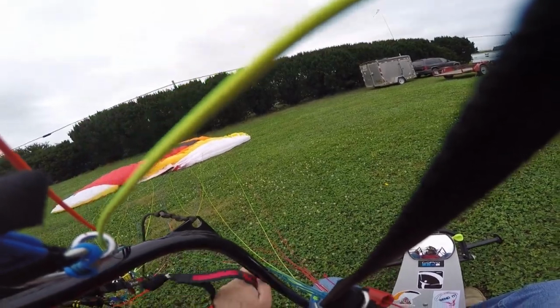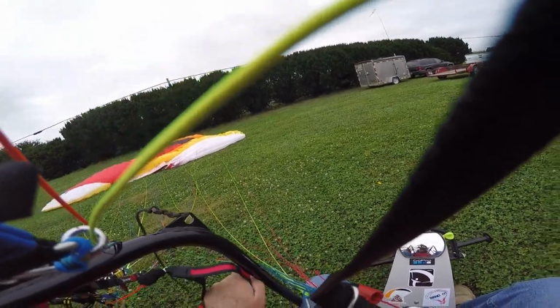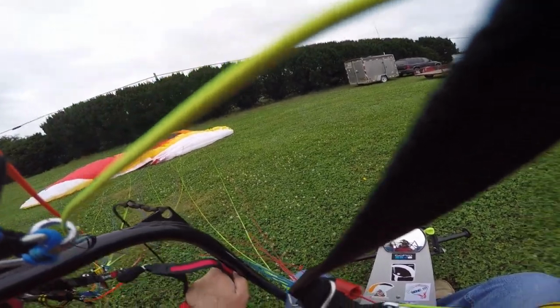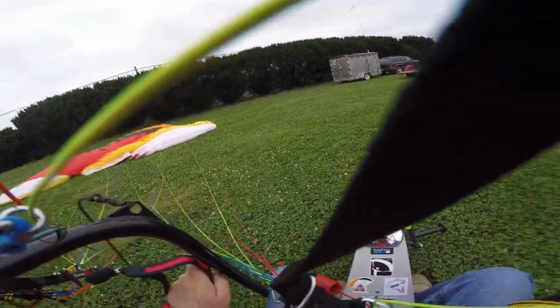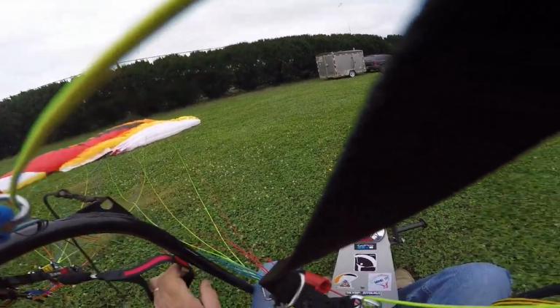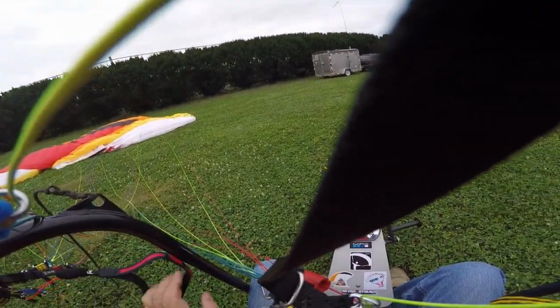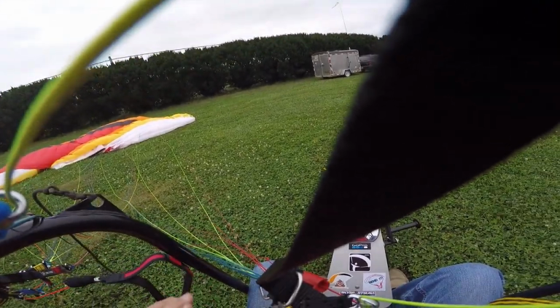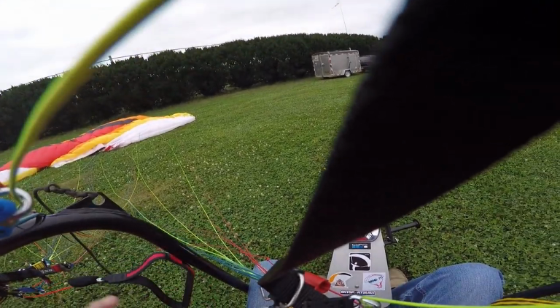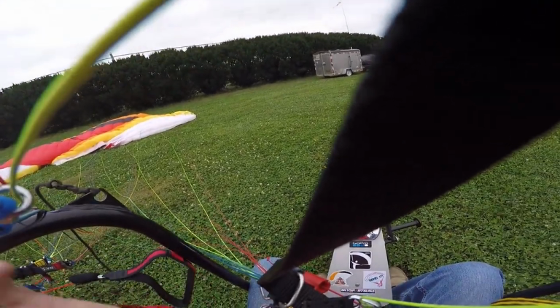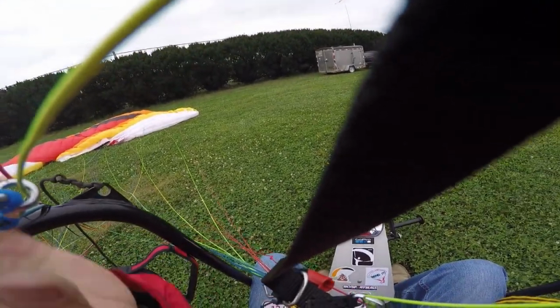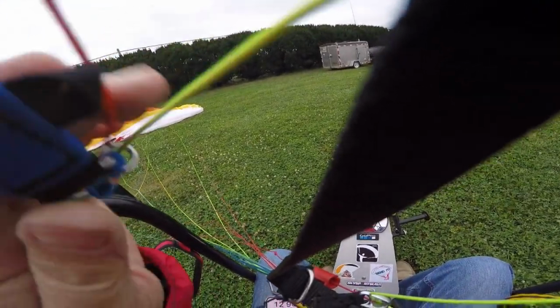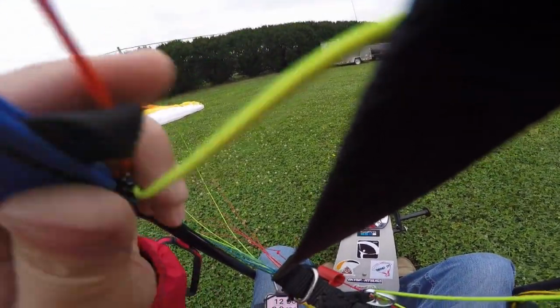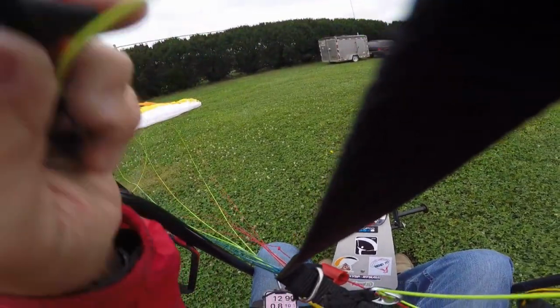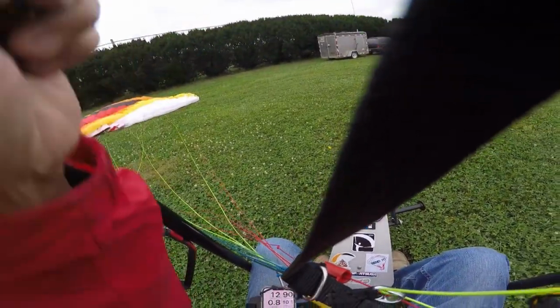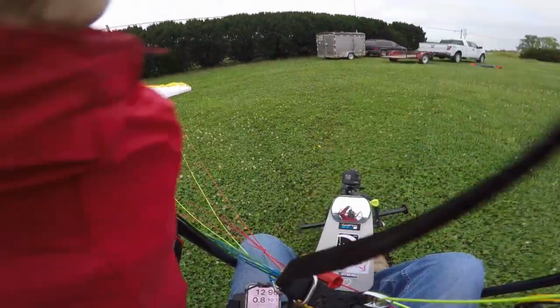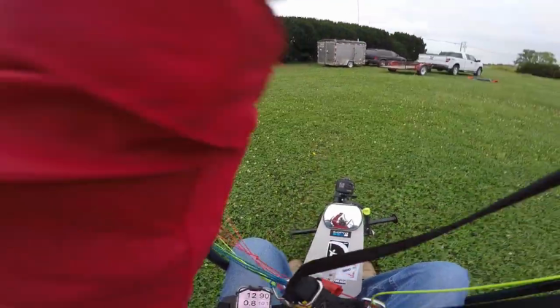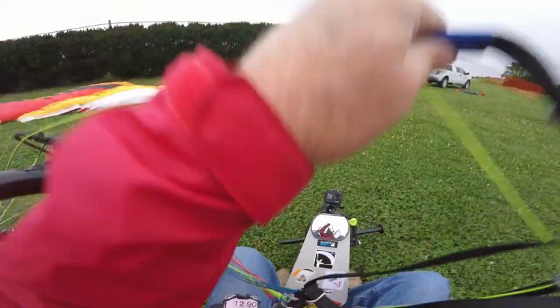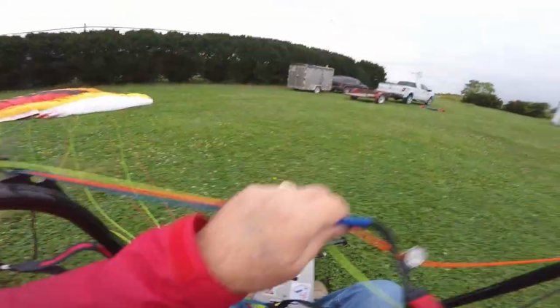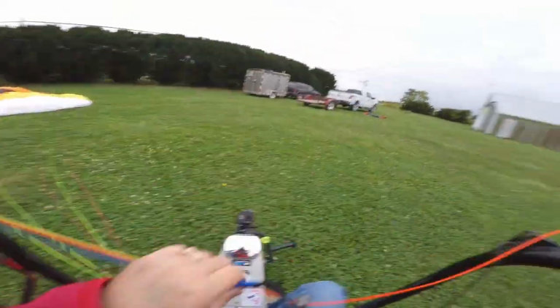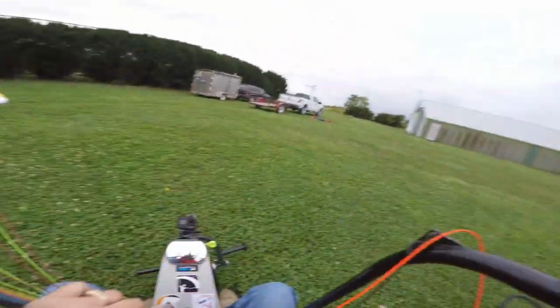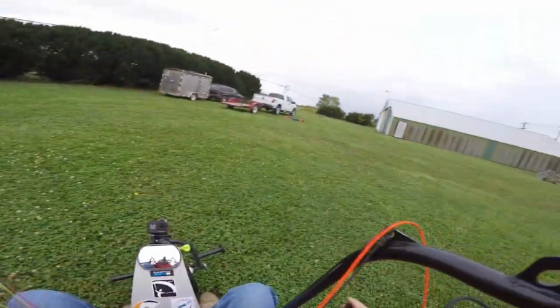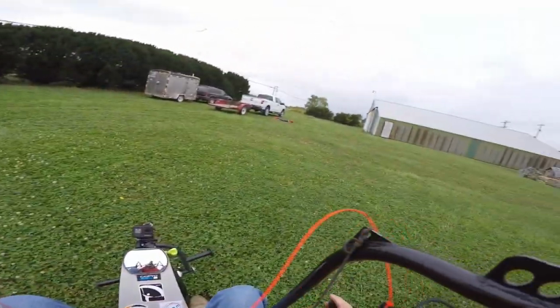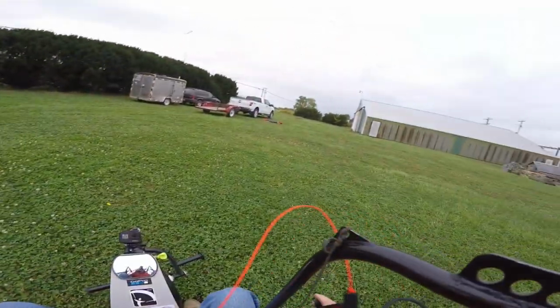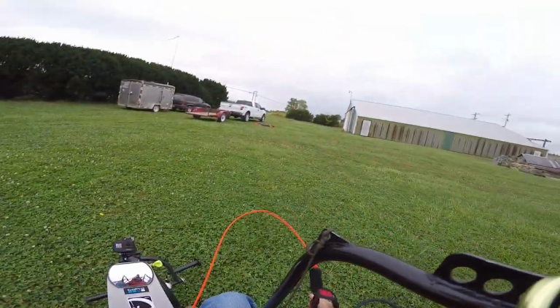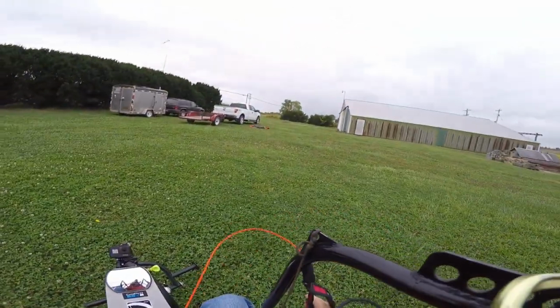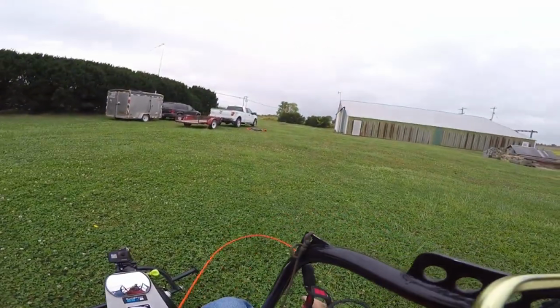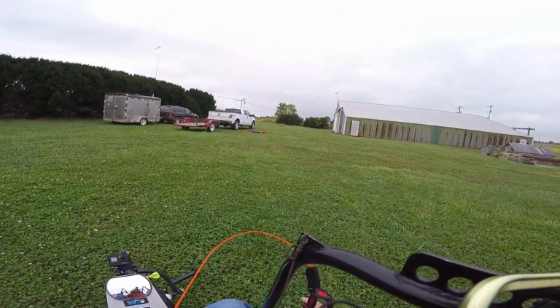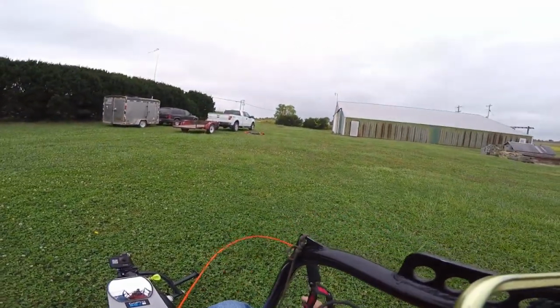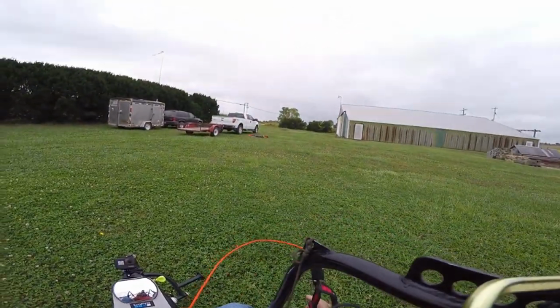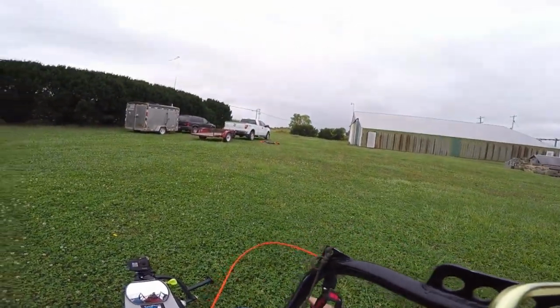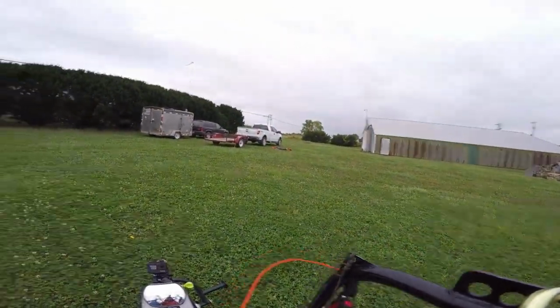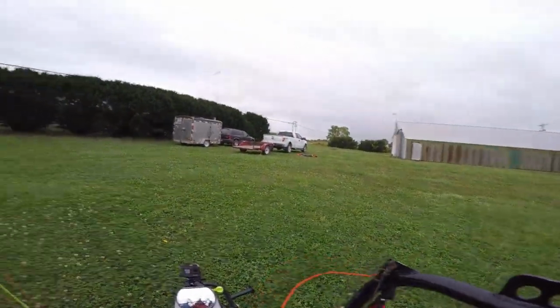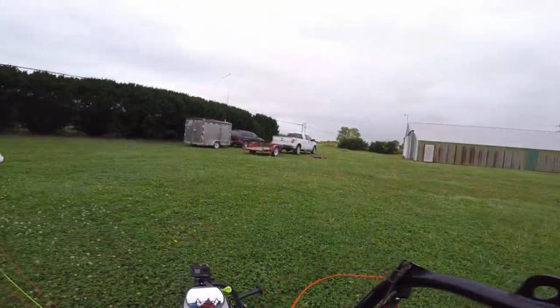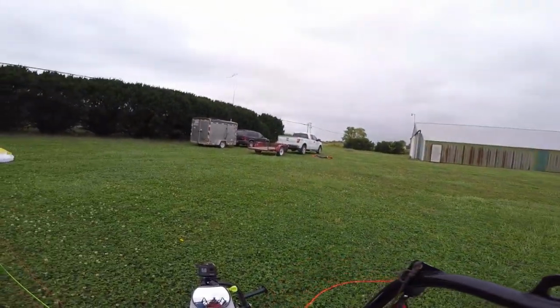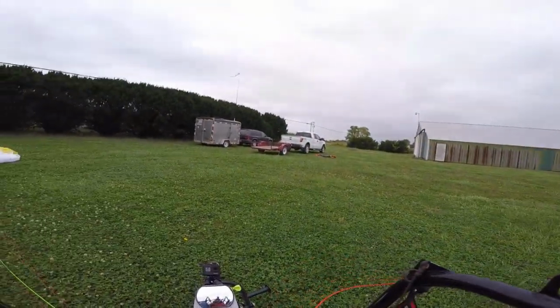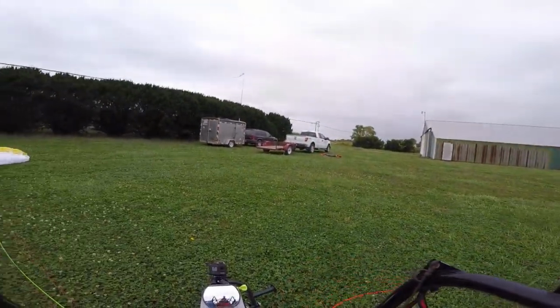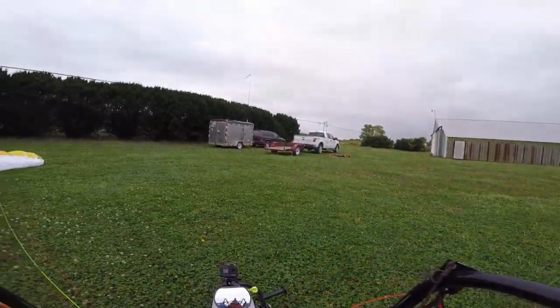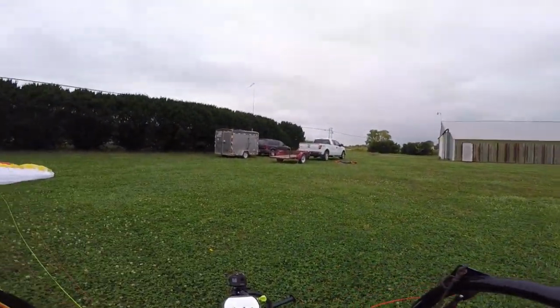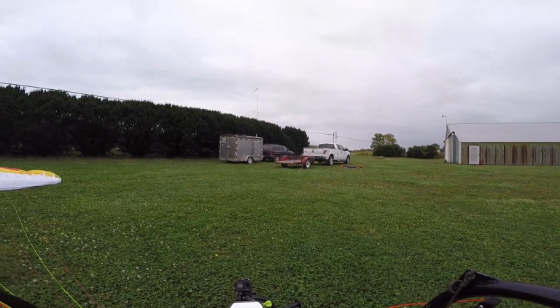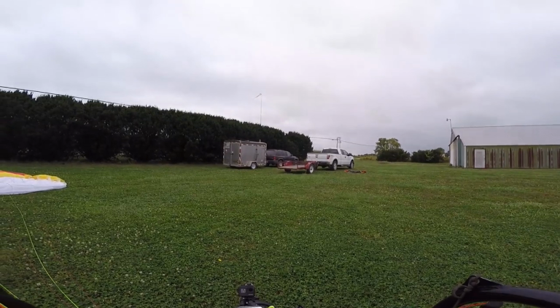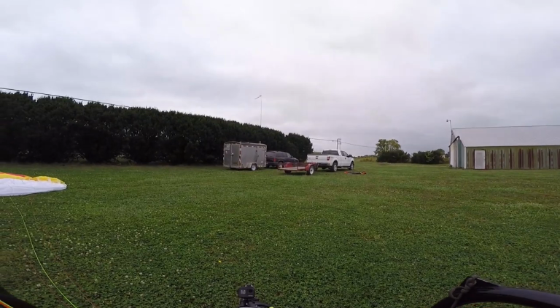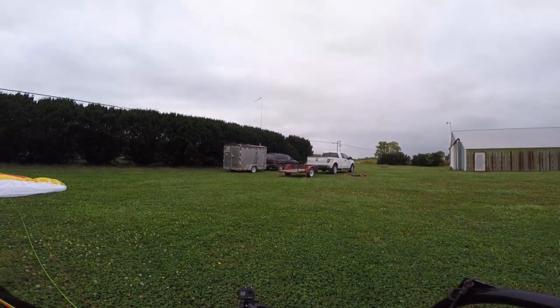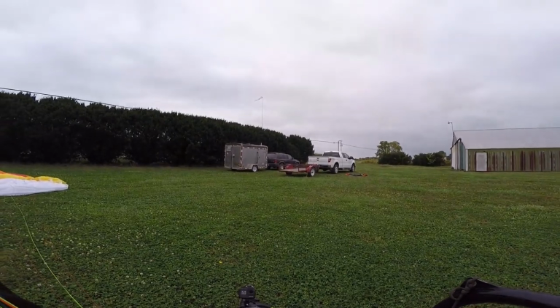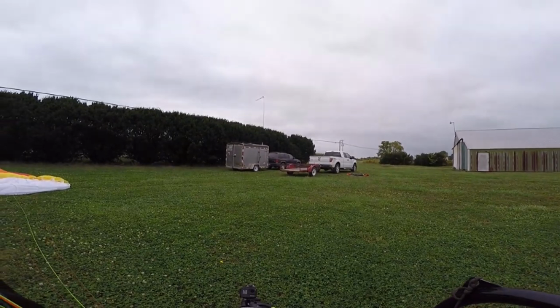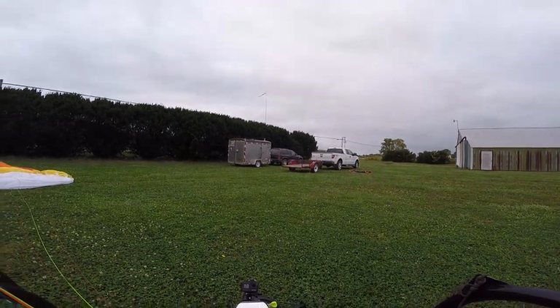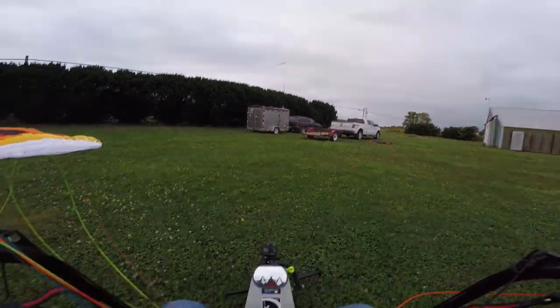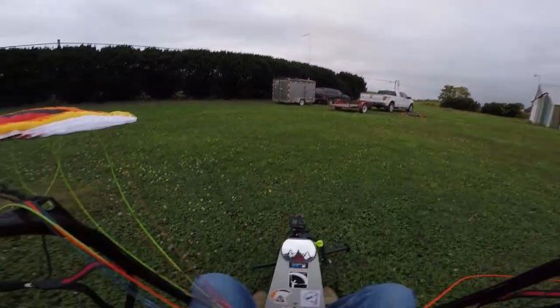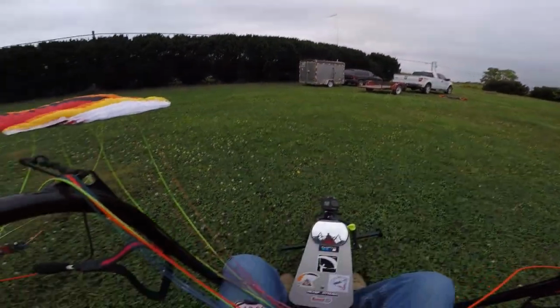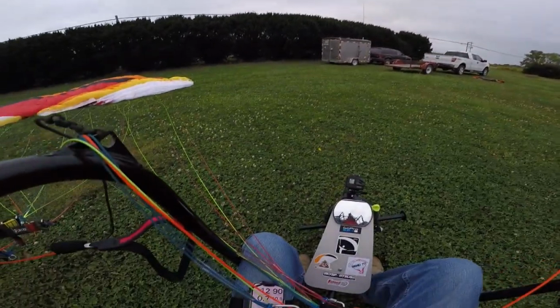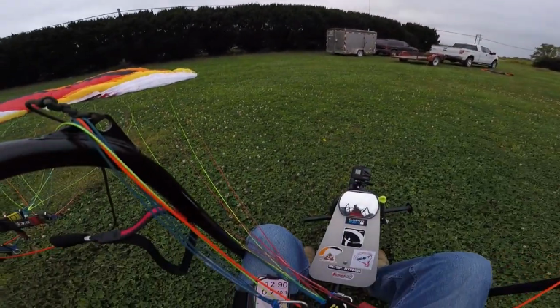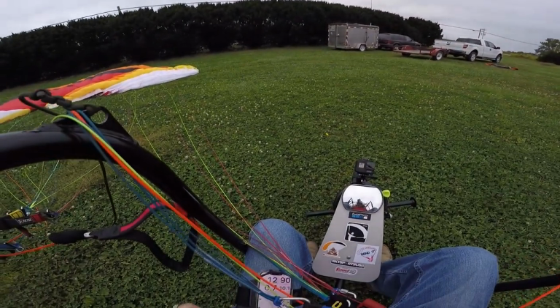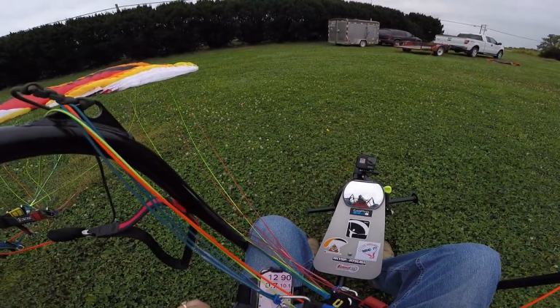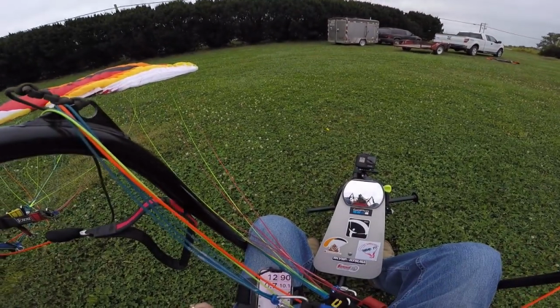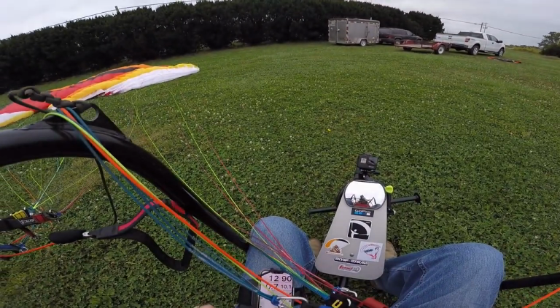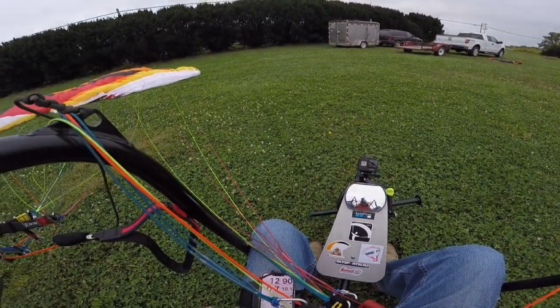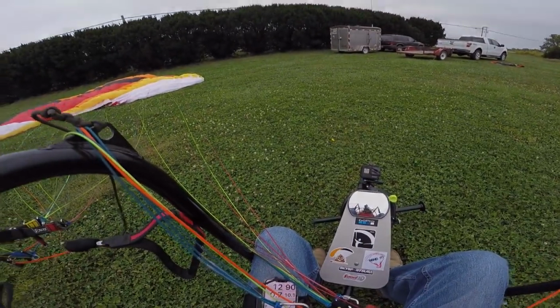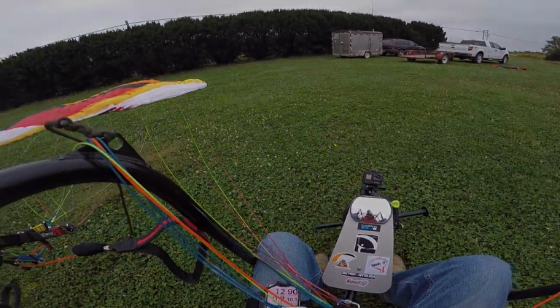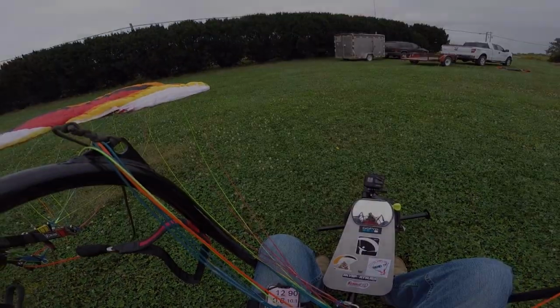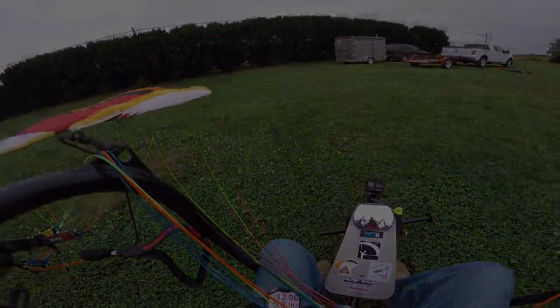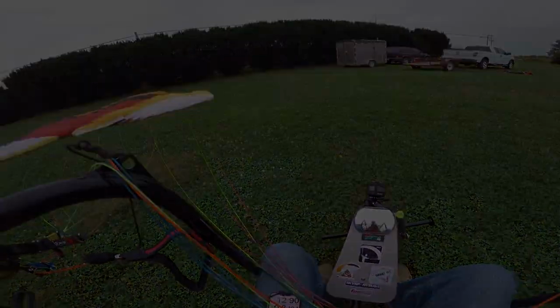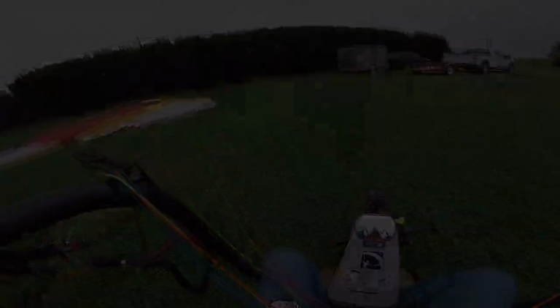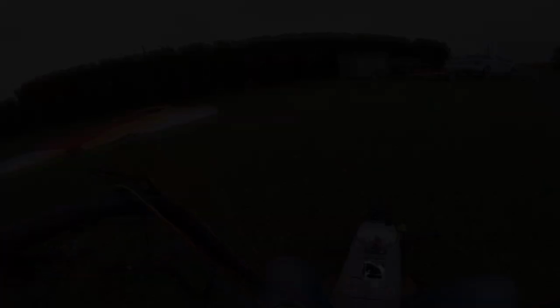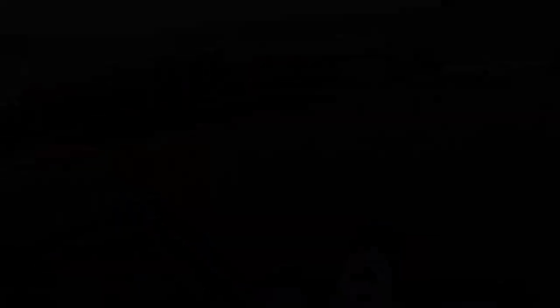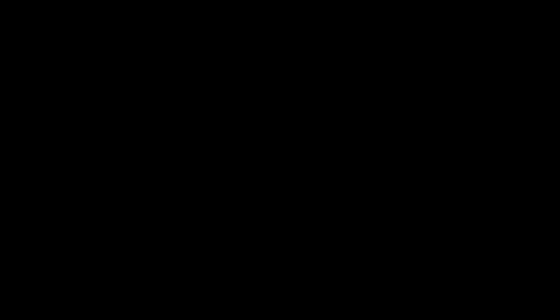First flight on the Moster — on the ground — 25 minutes.